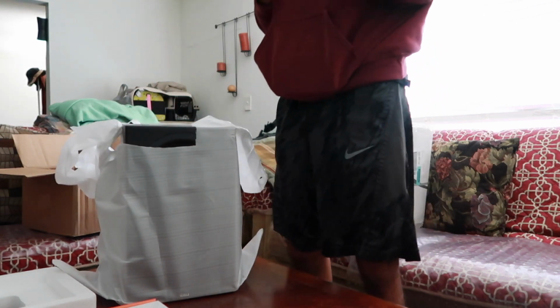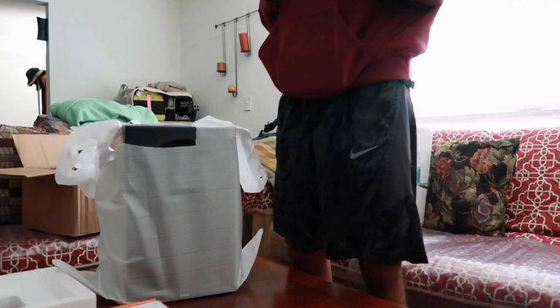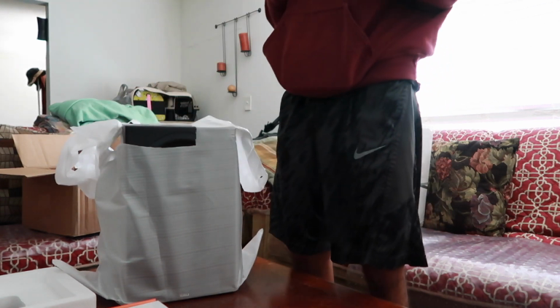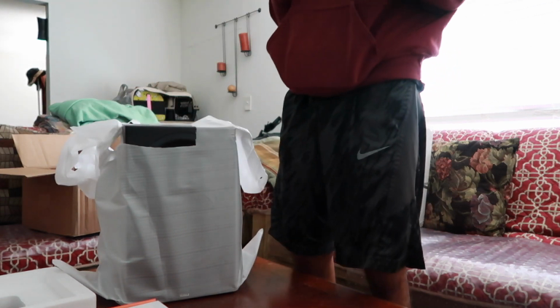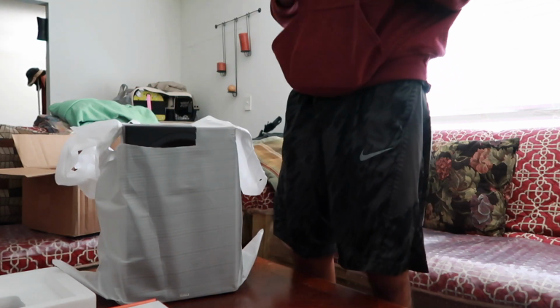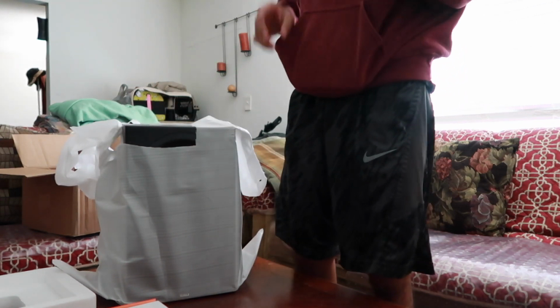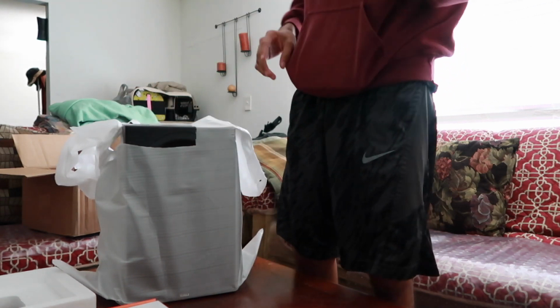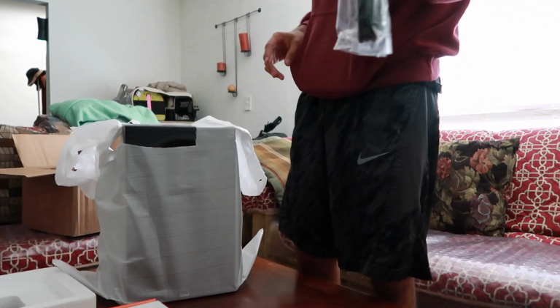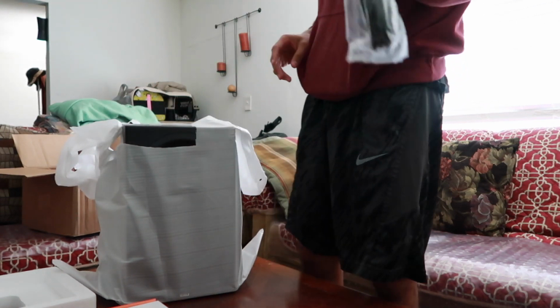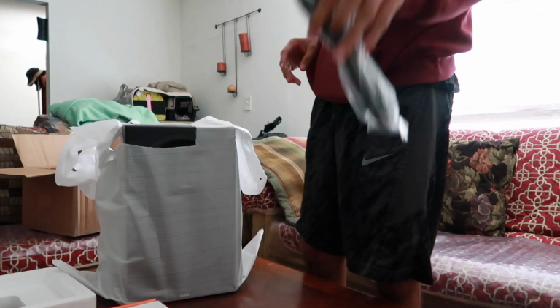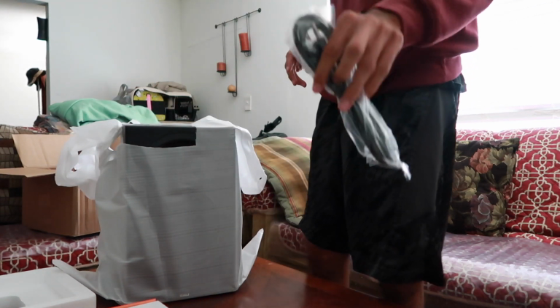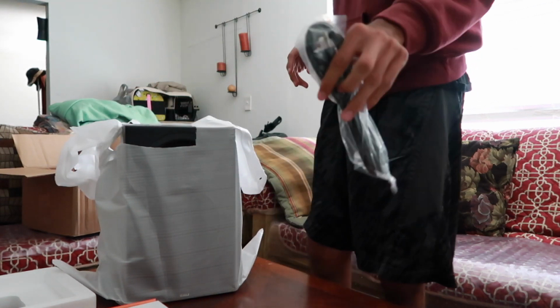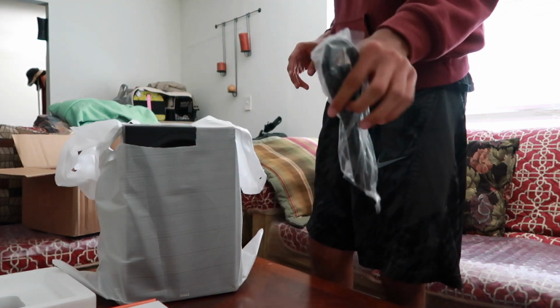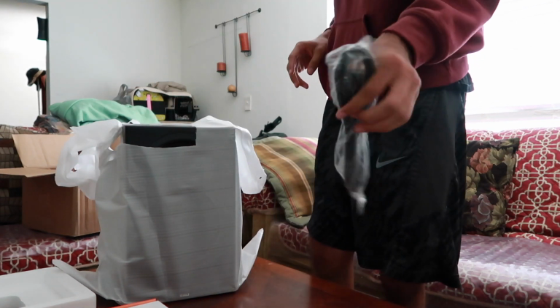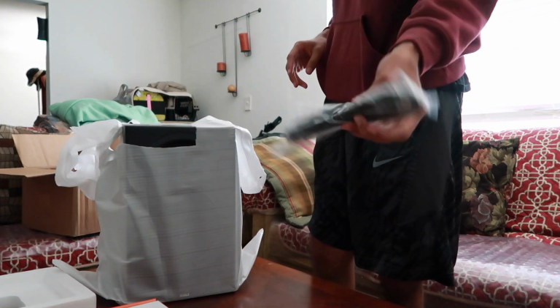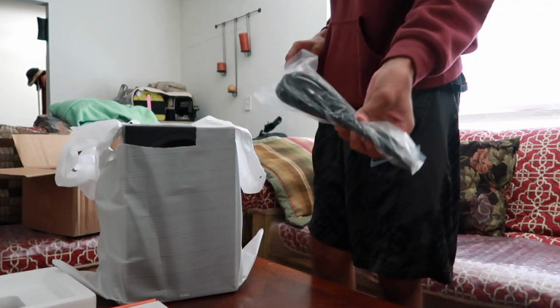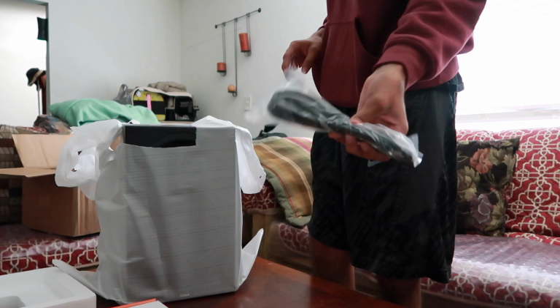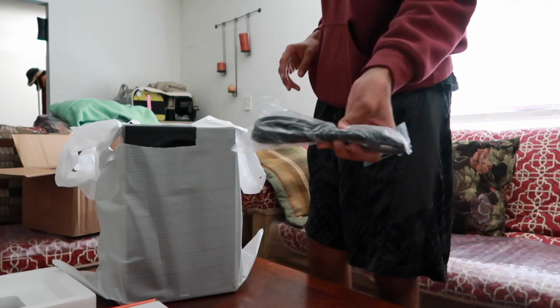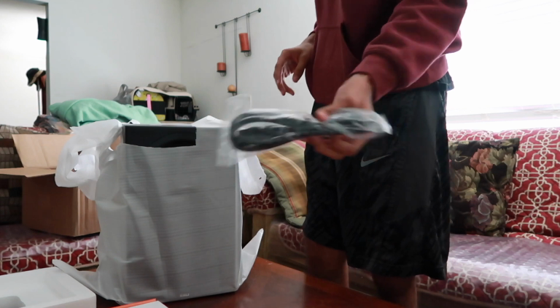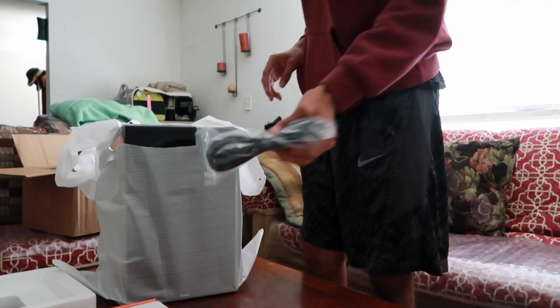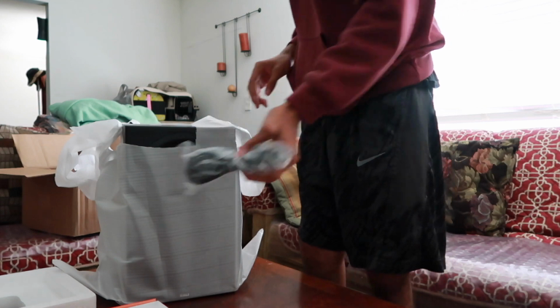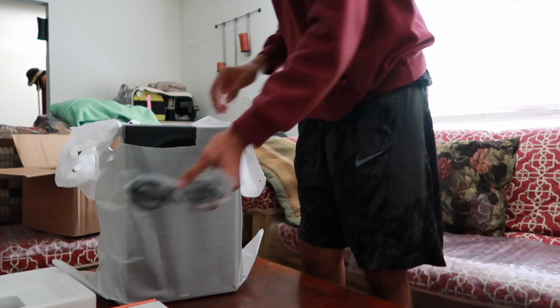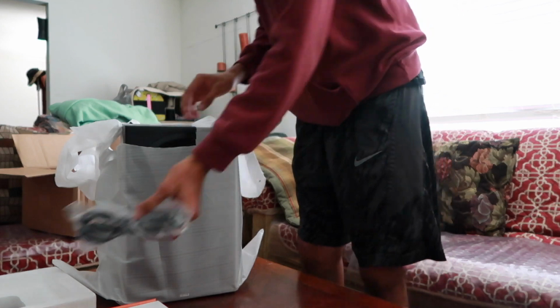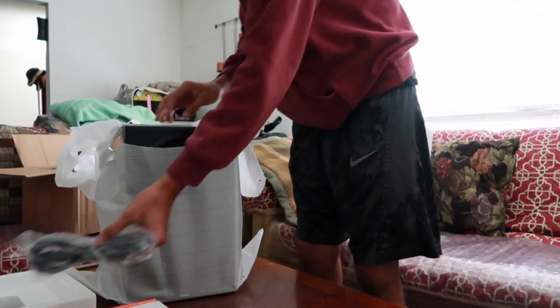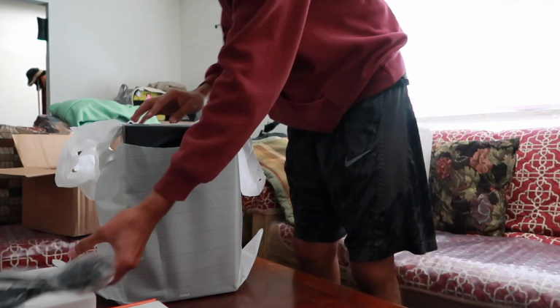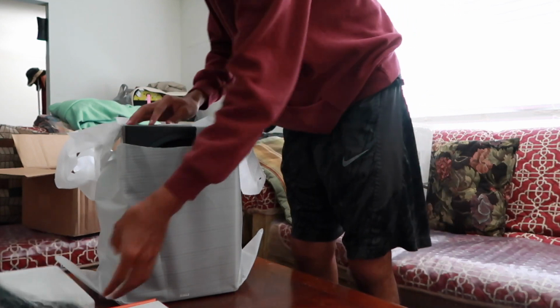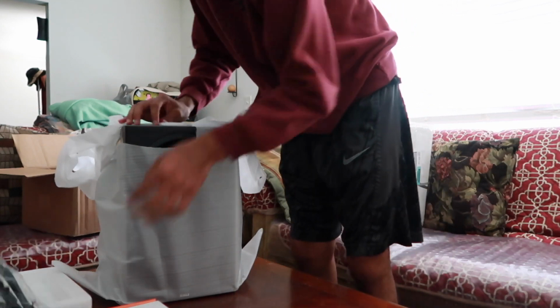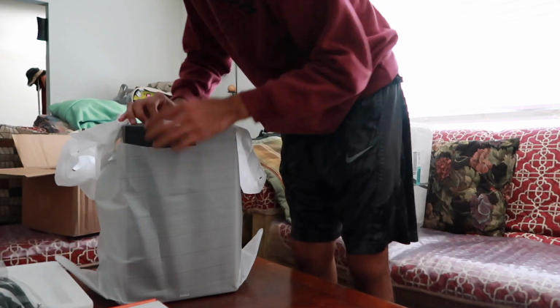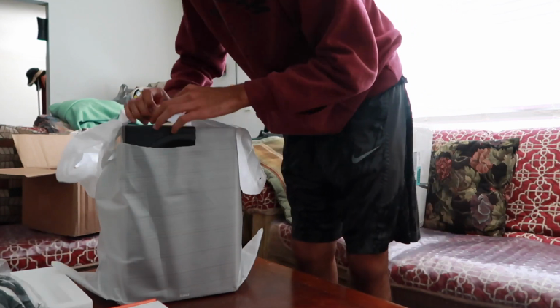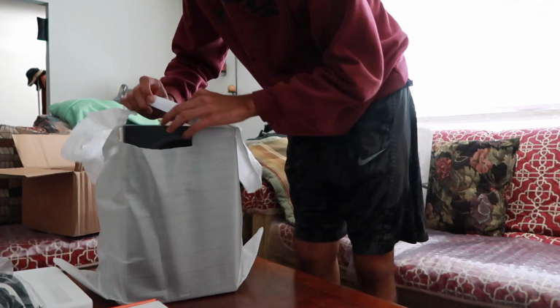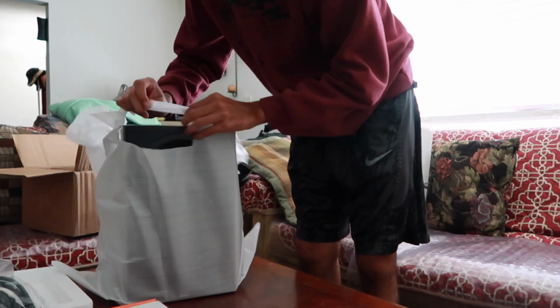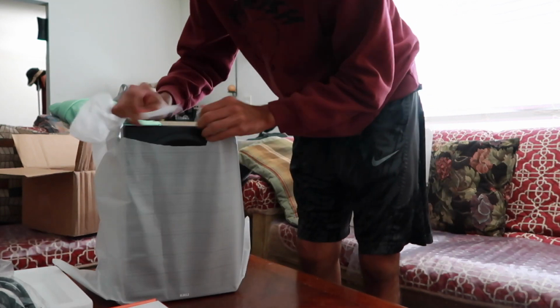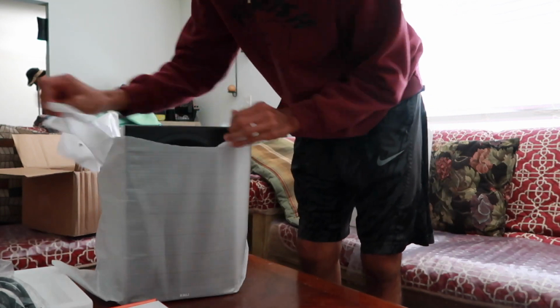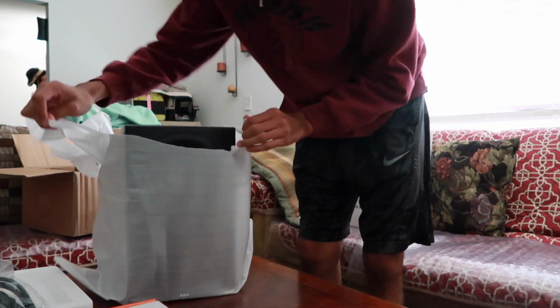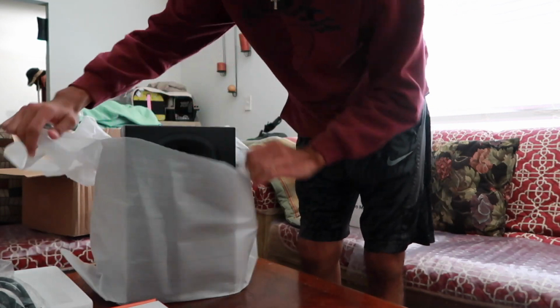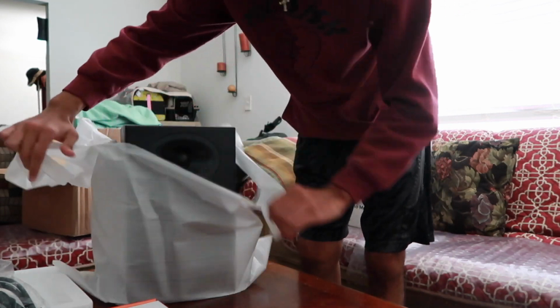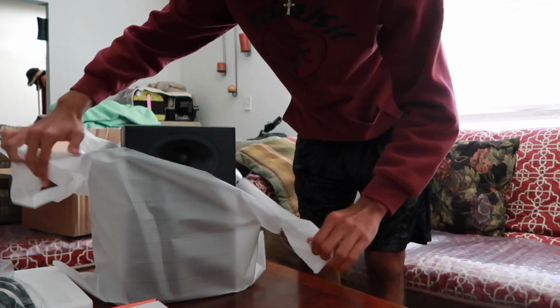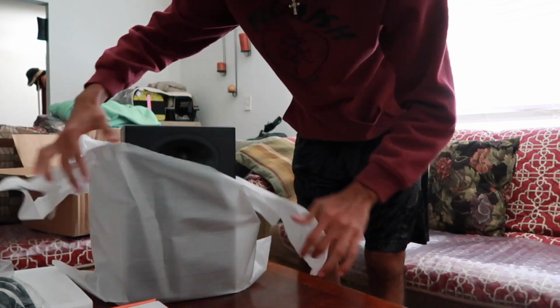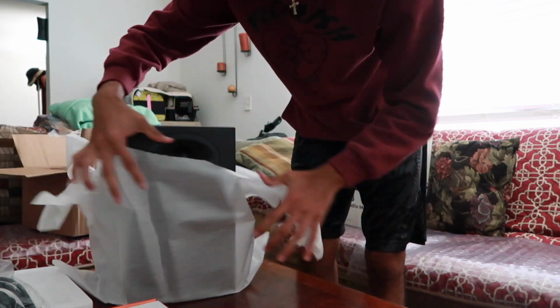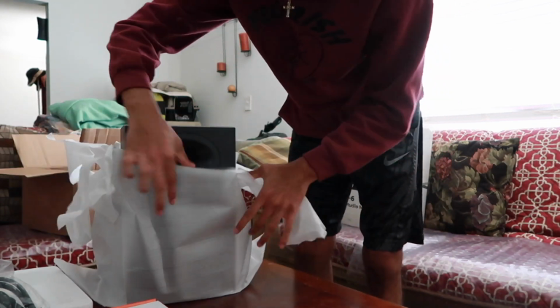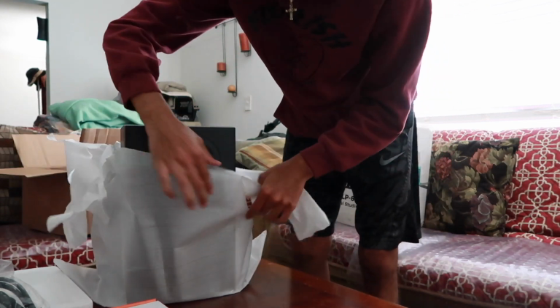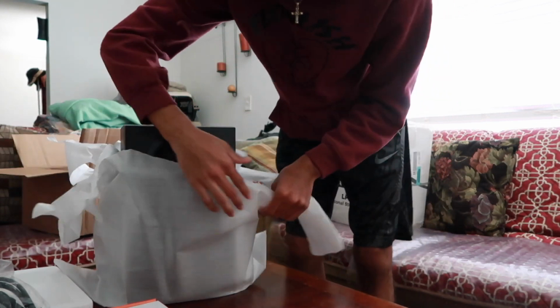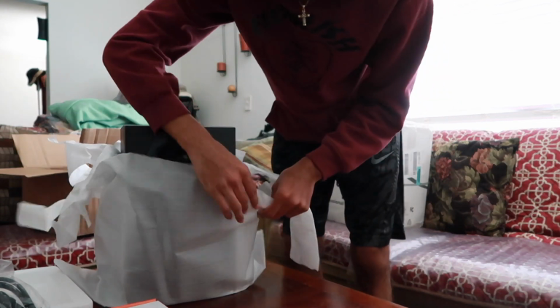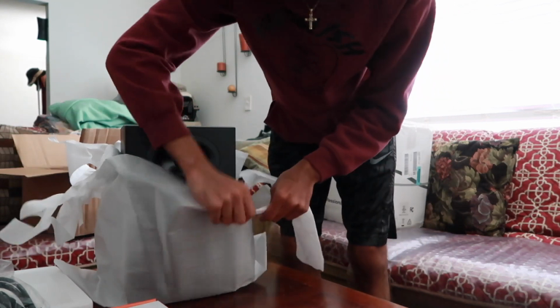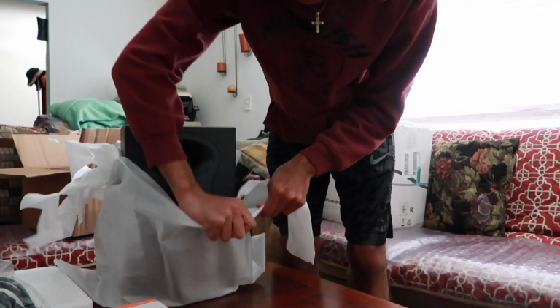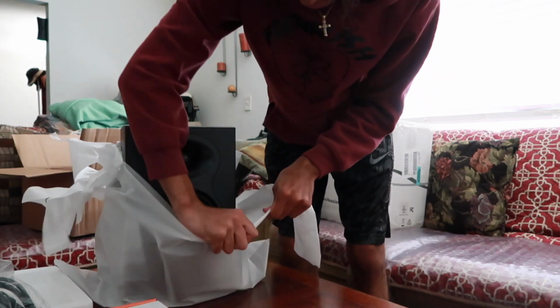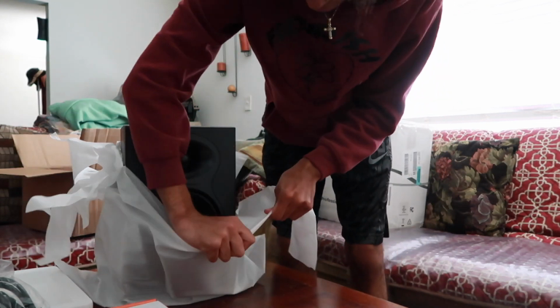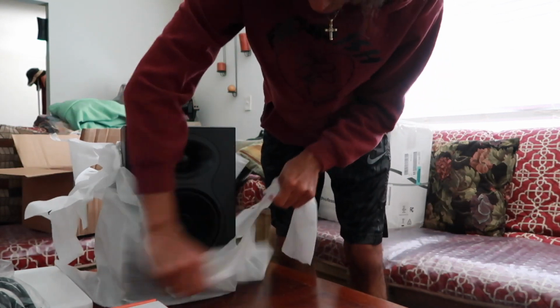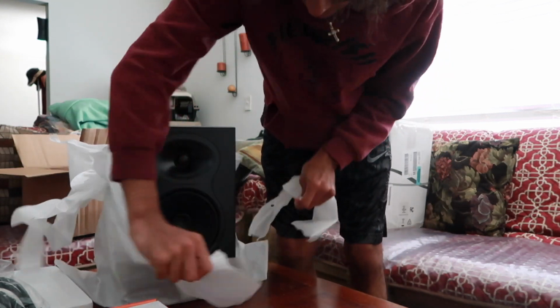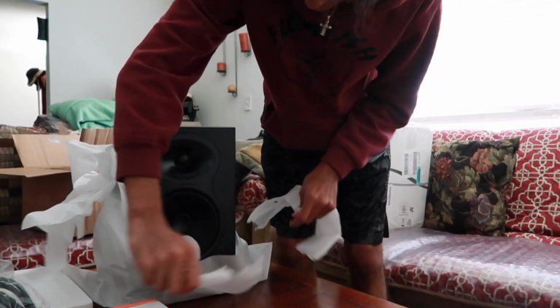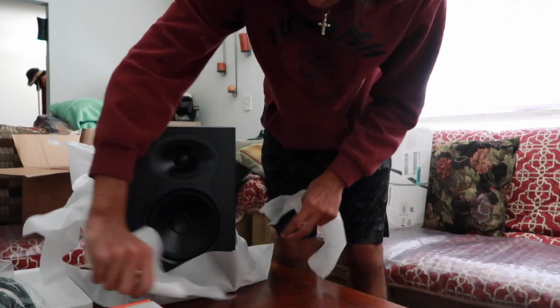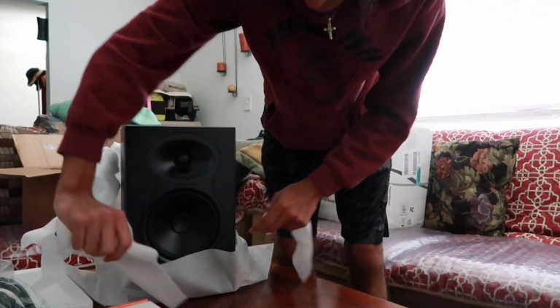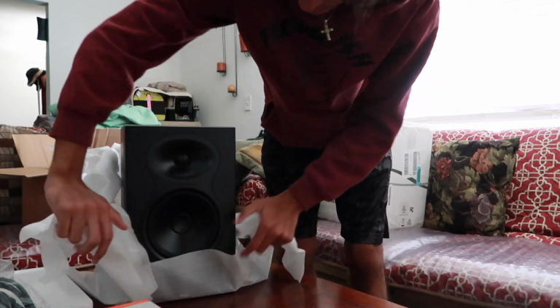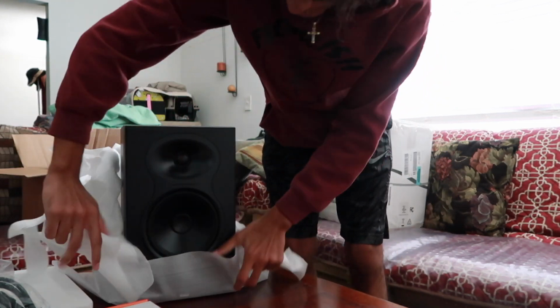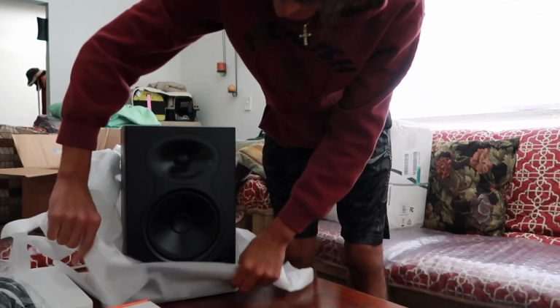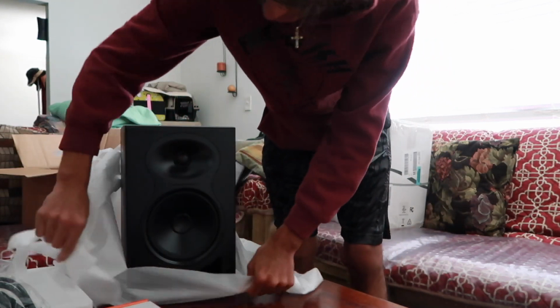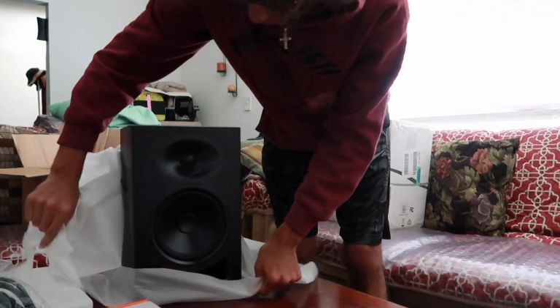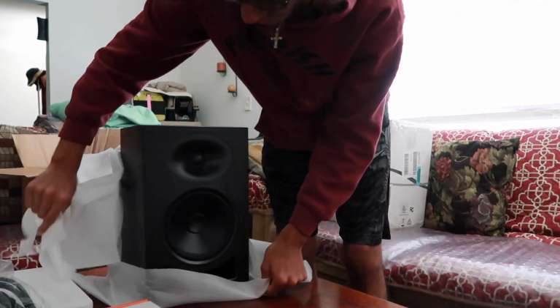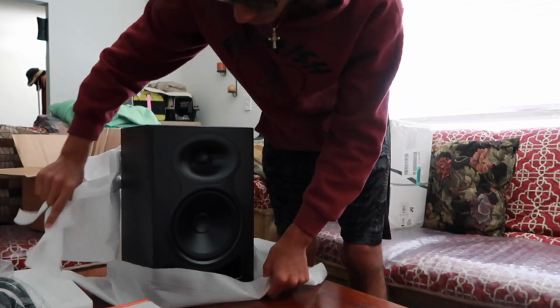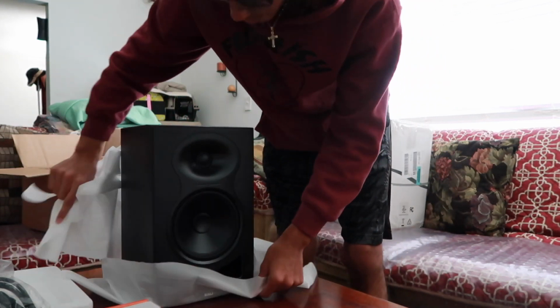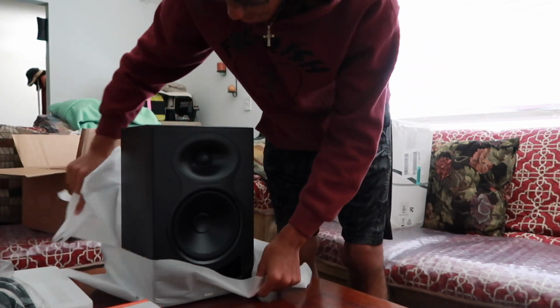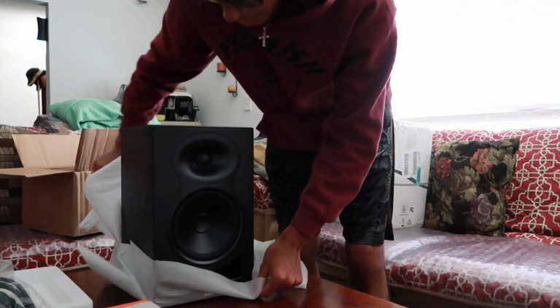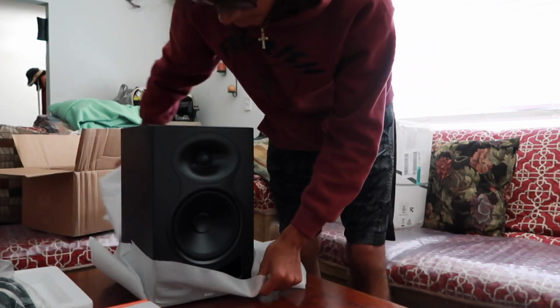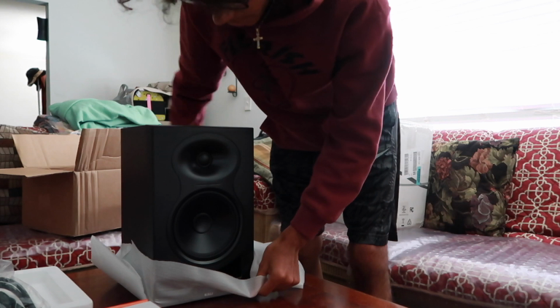Got the power supply. Now we have to do the monitors.